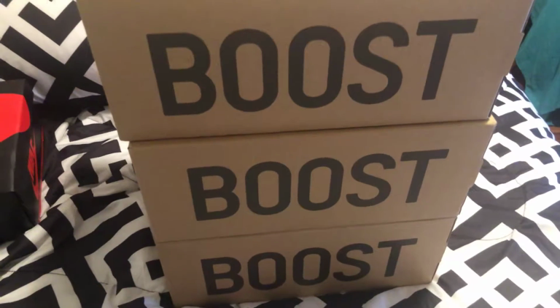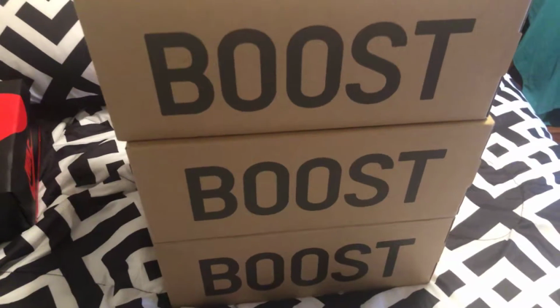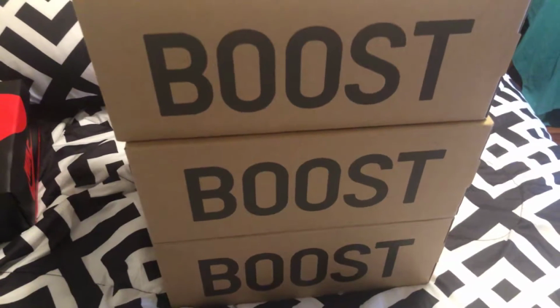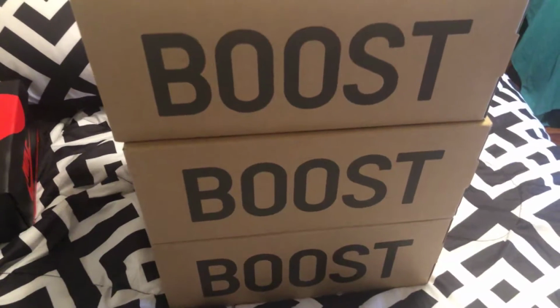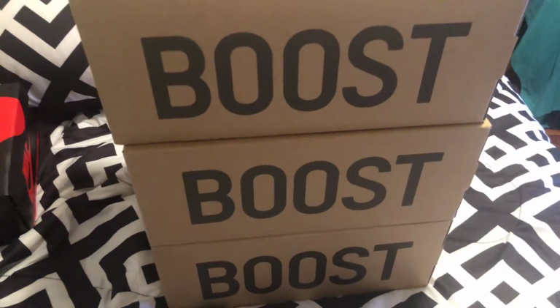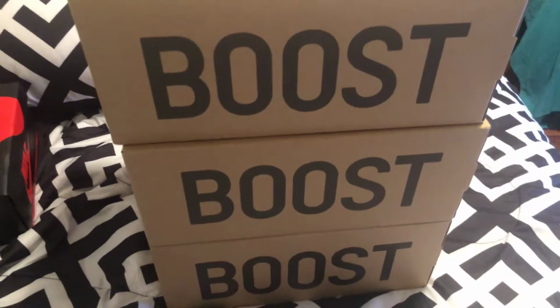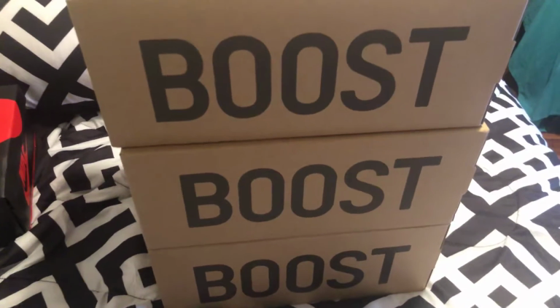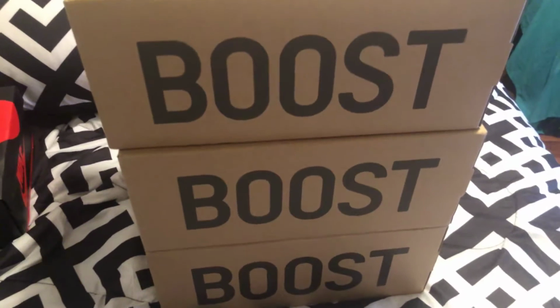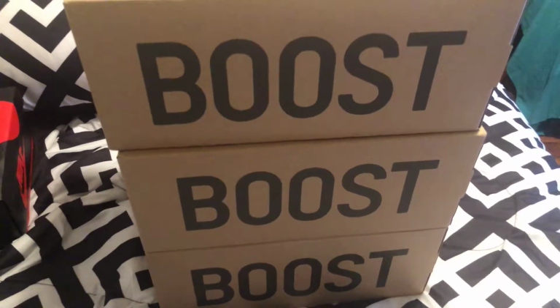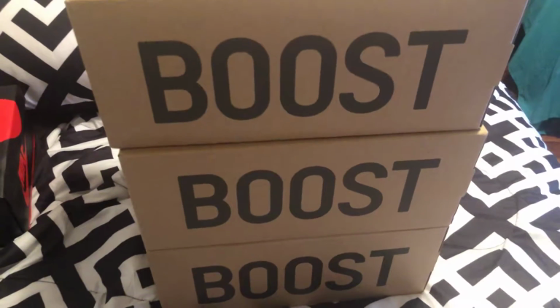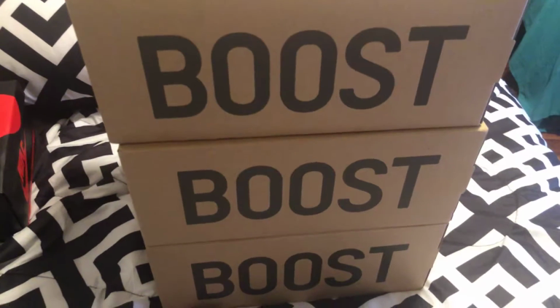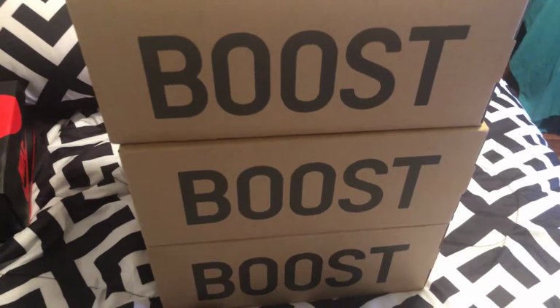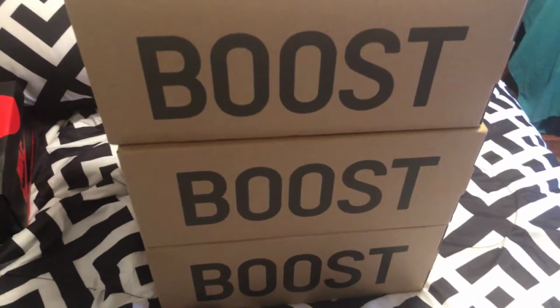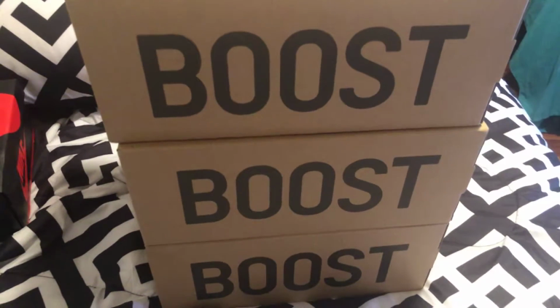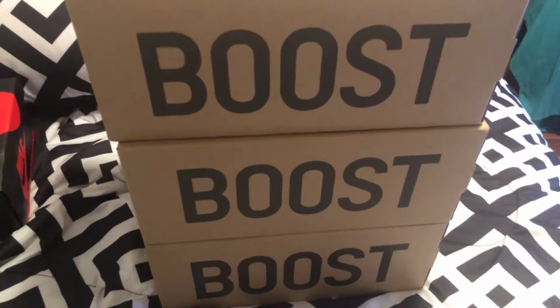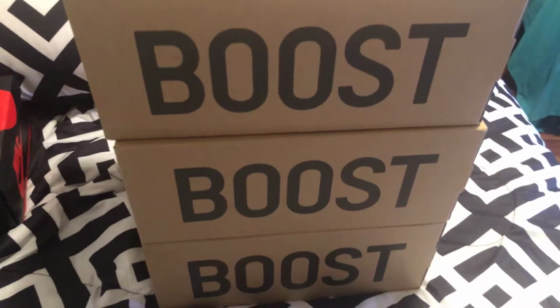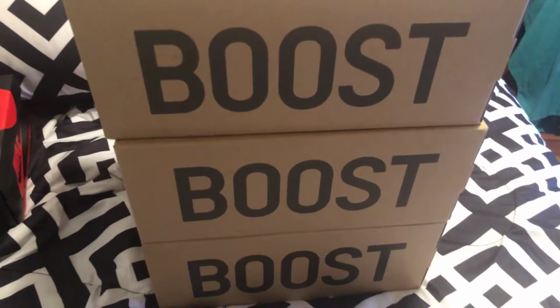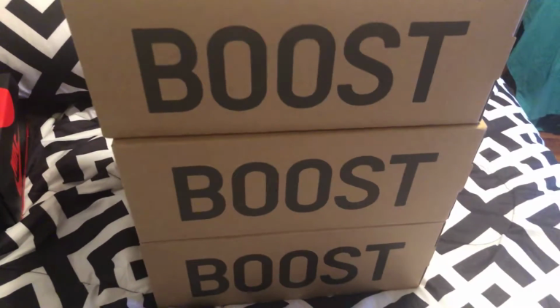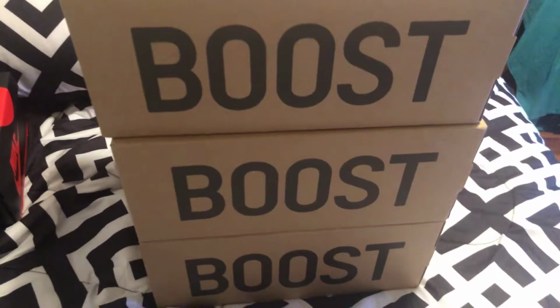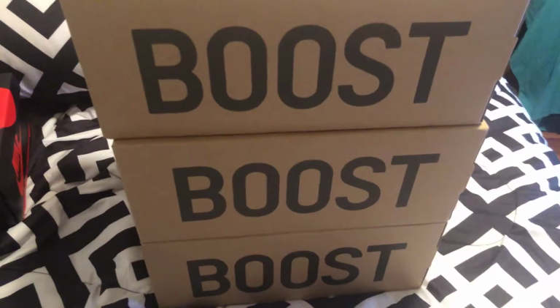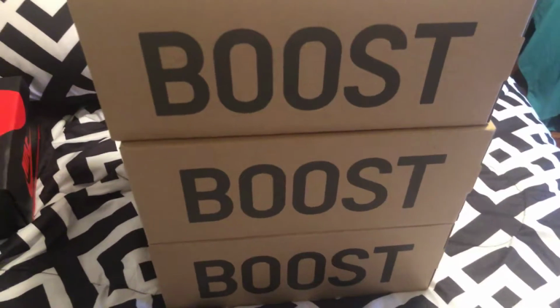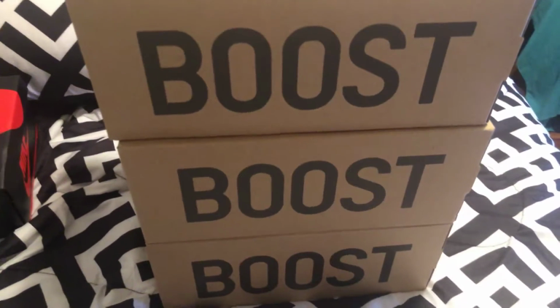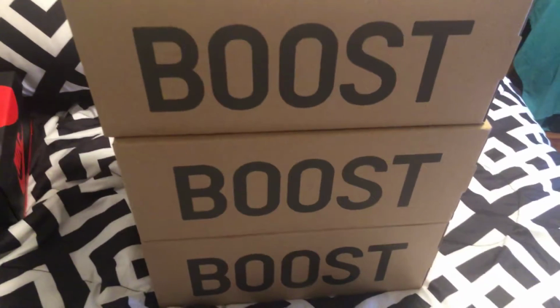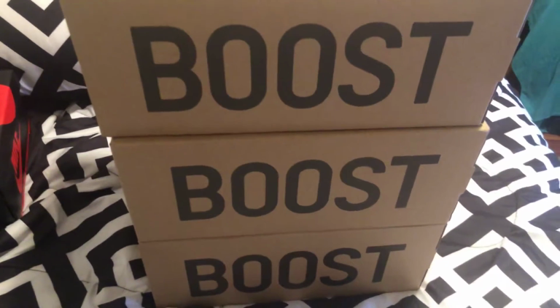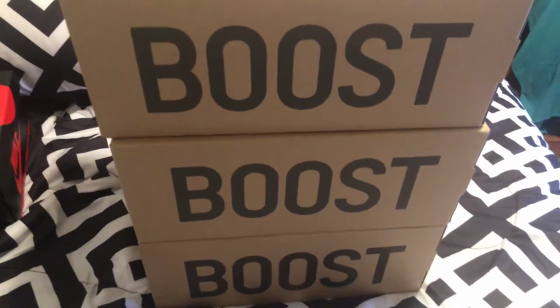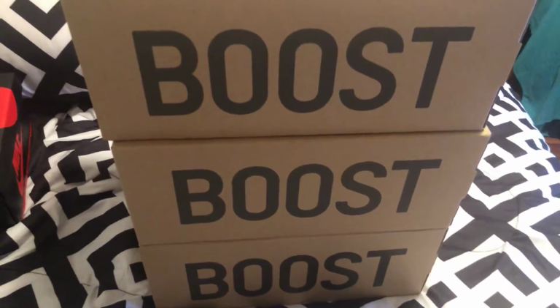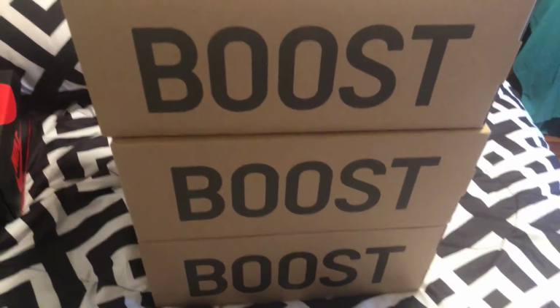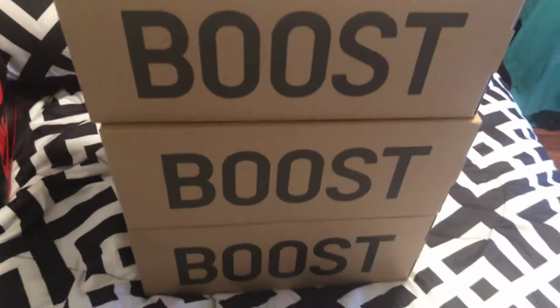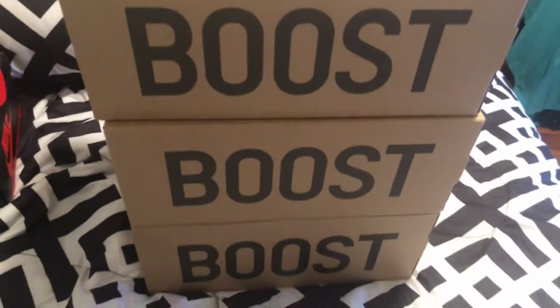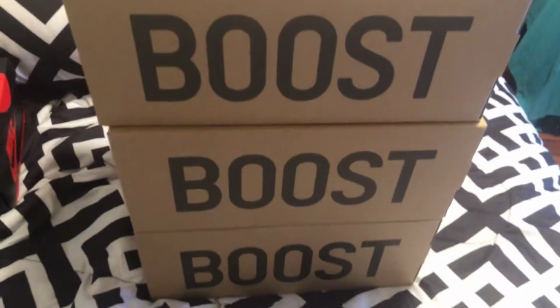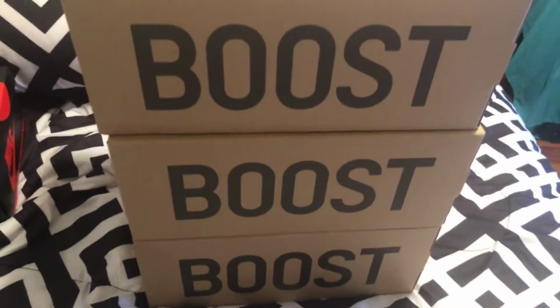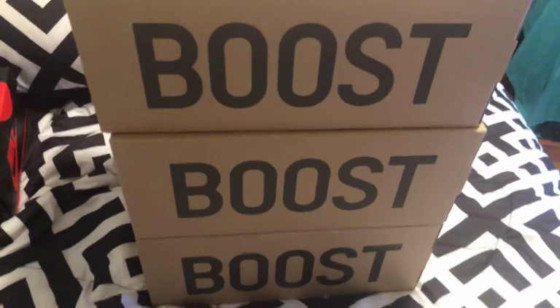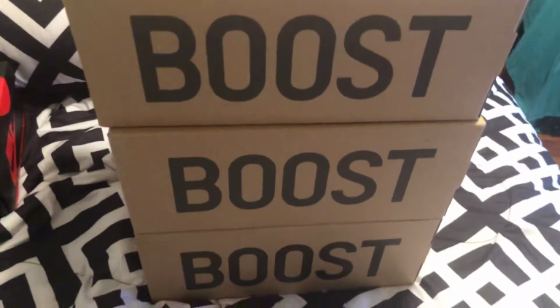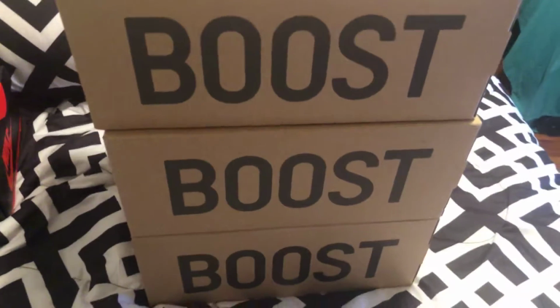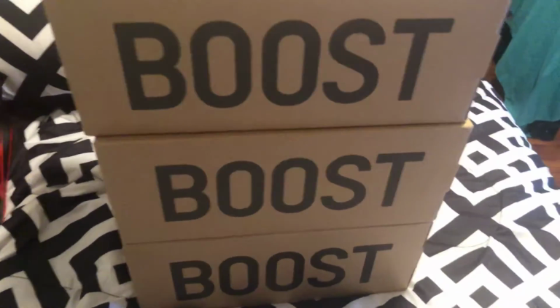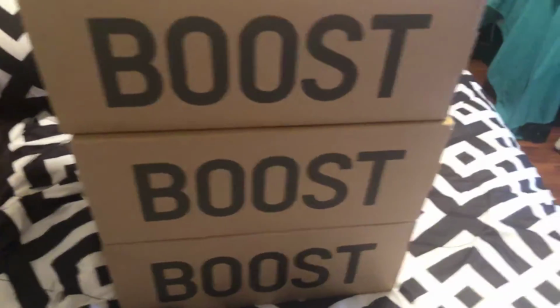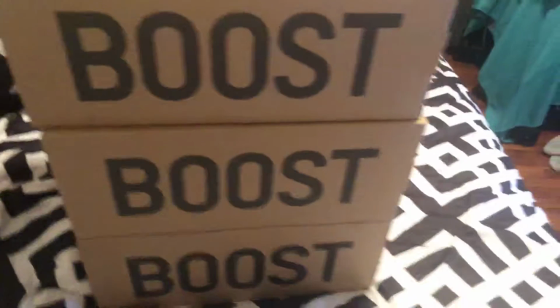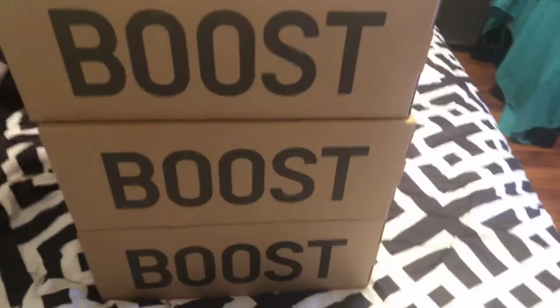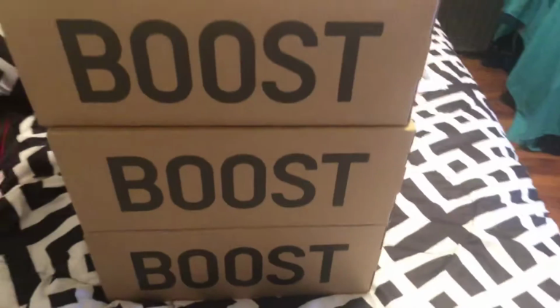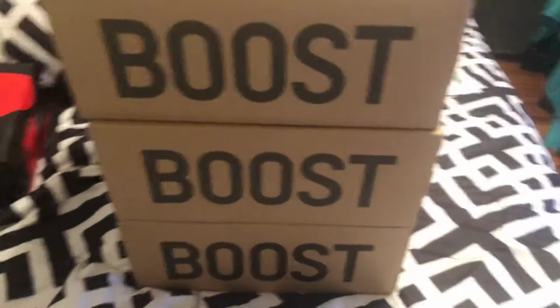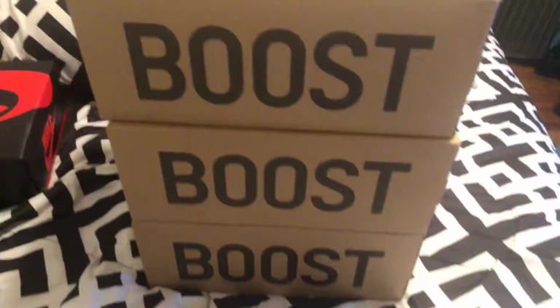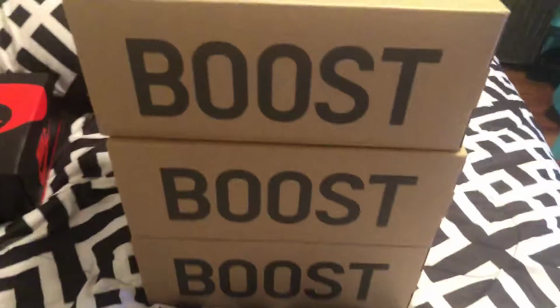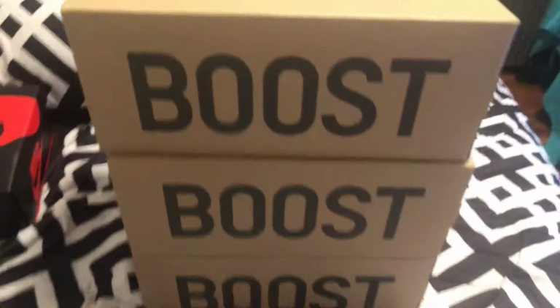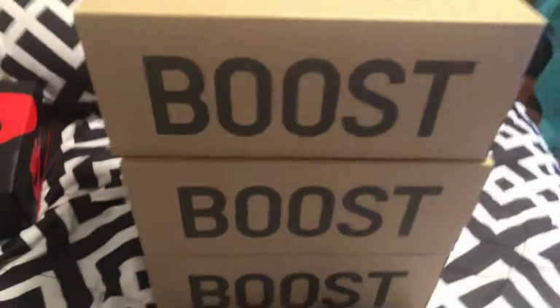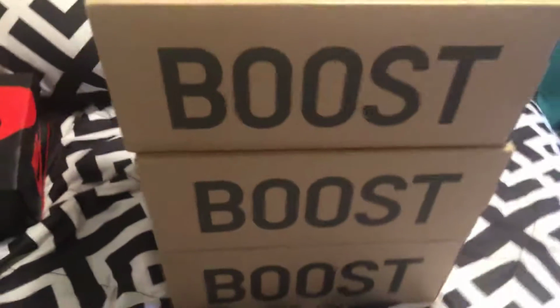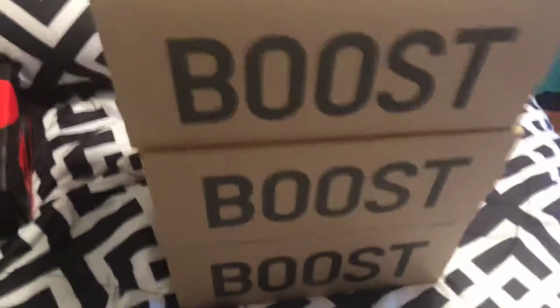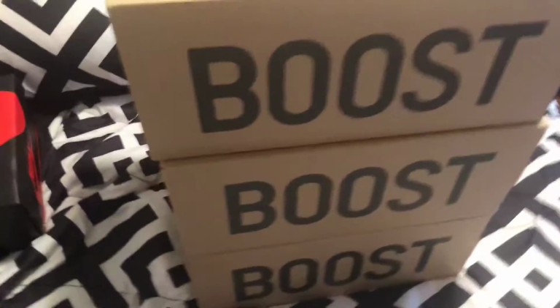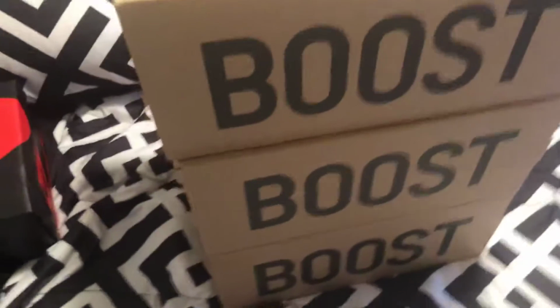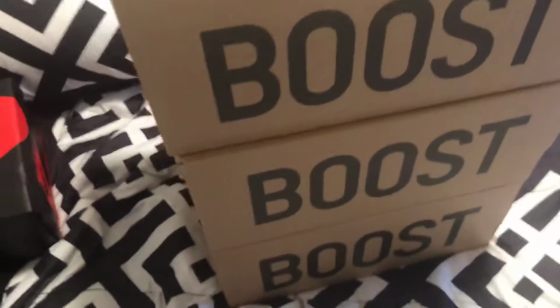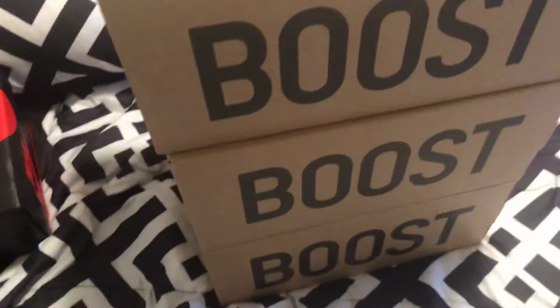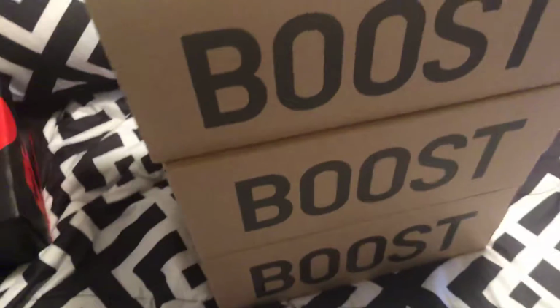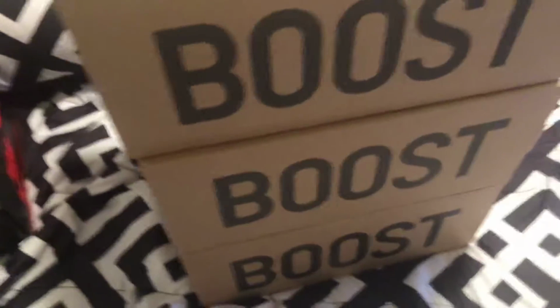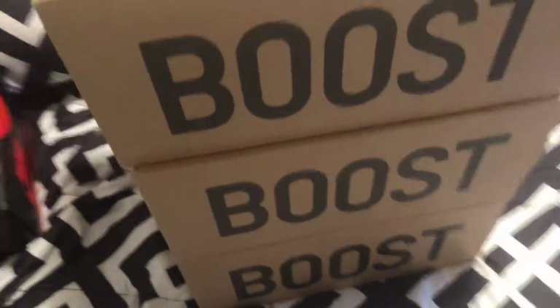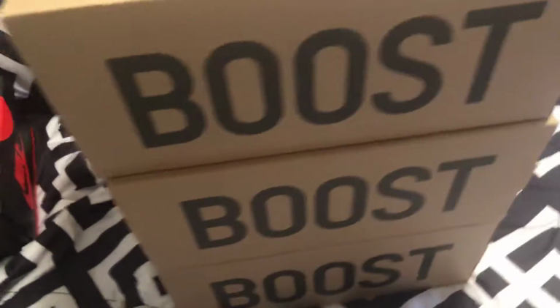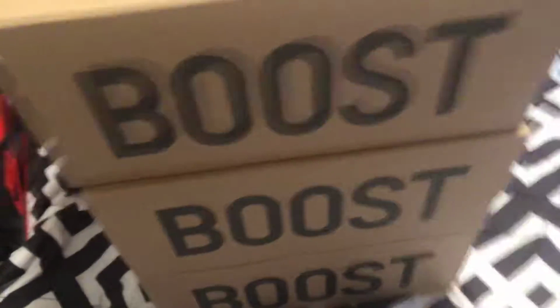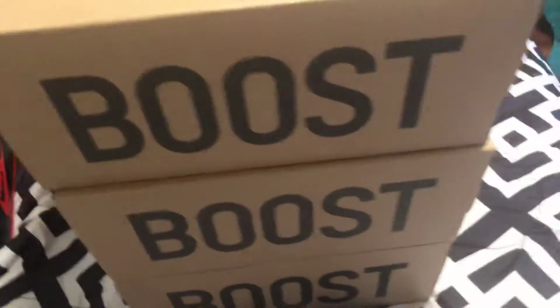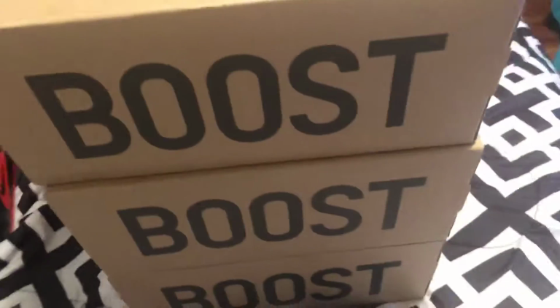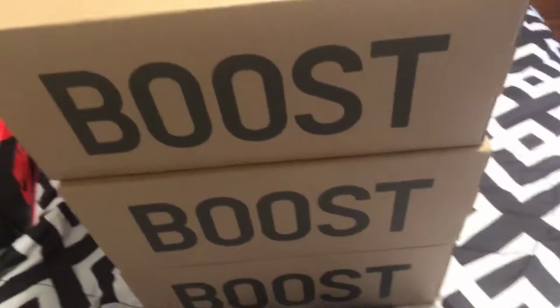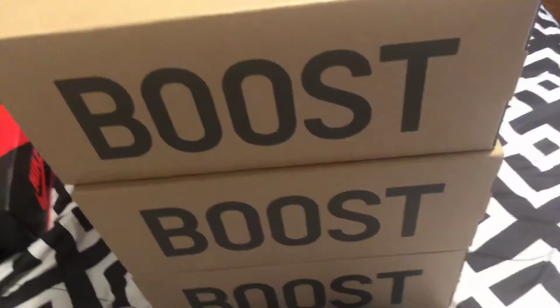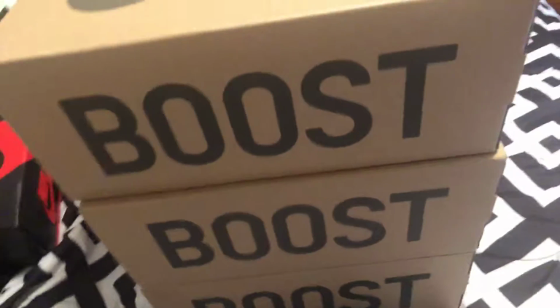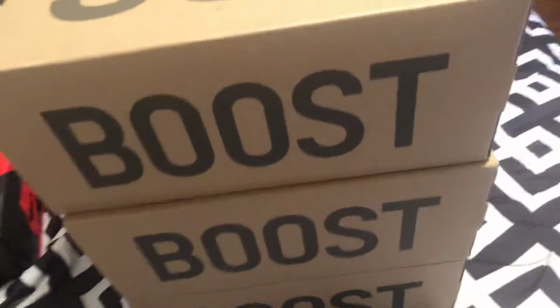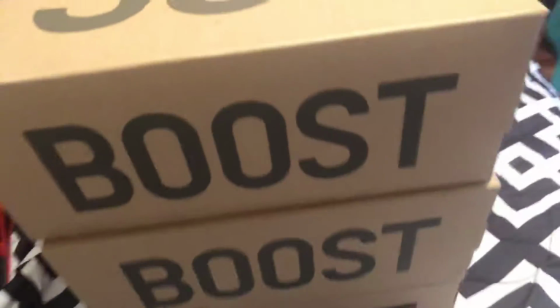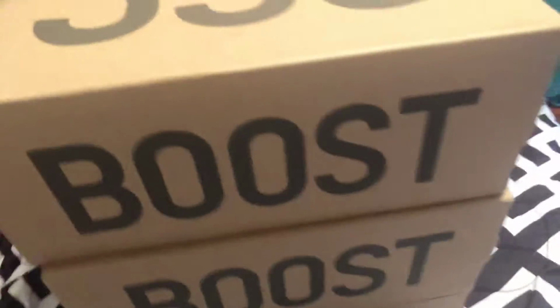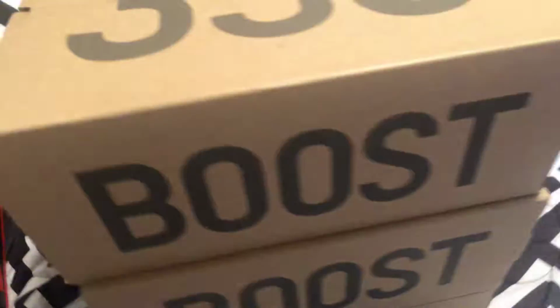YouTube, what's up? It's your boy Pop Lottie back with another video. This is my latest EZ pickups. I'm going to show you all these real quick.